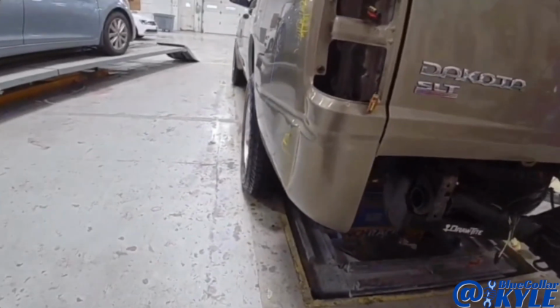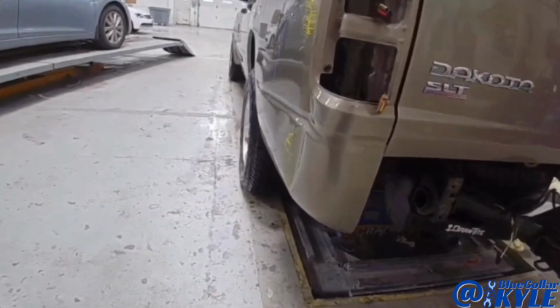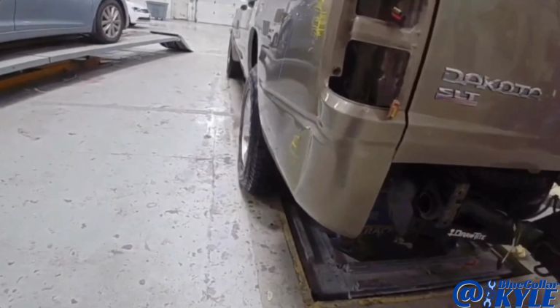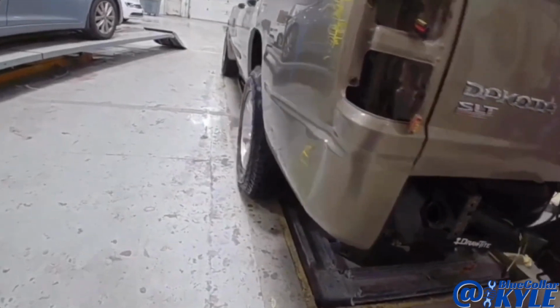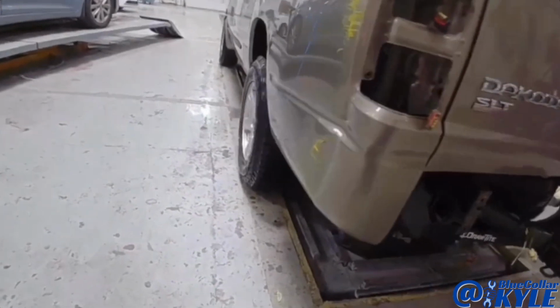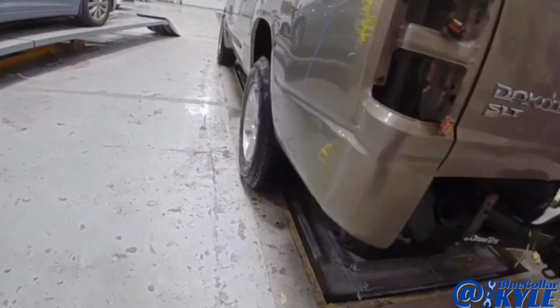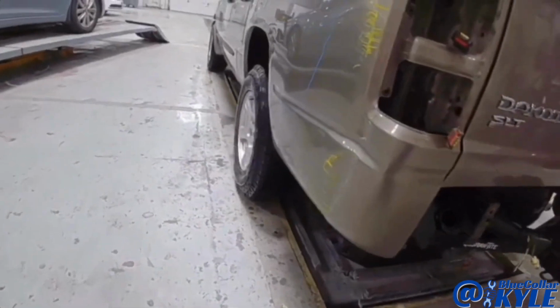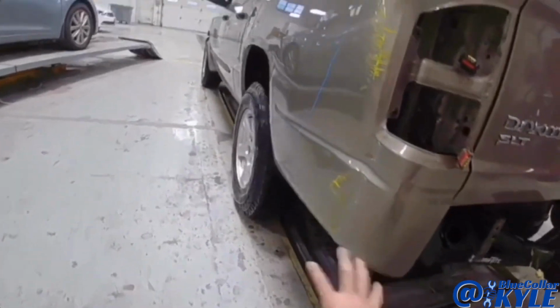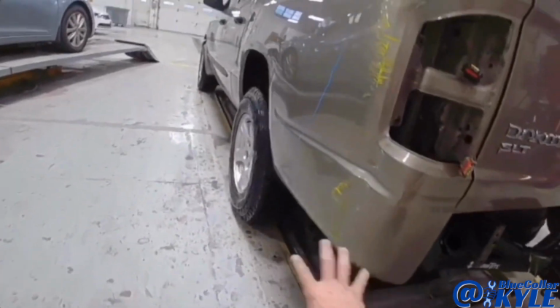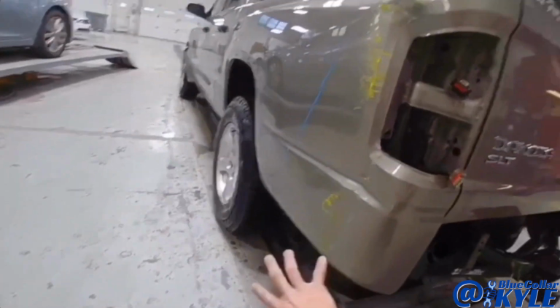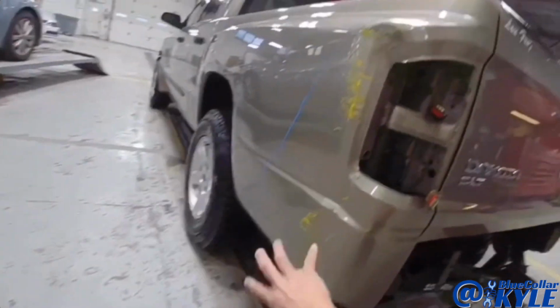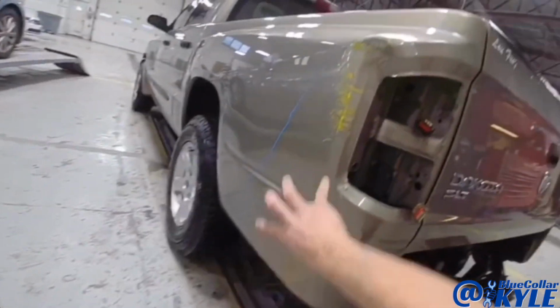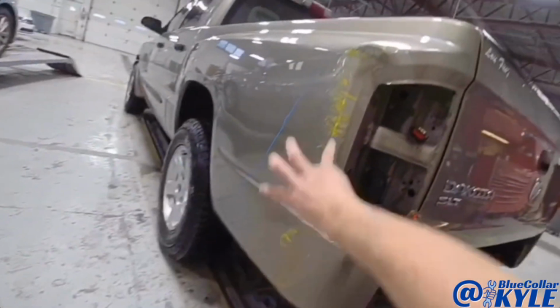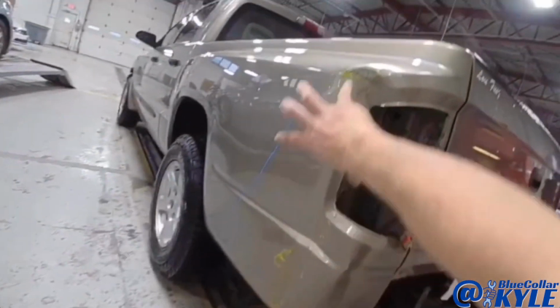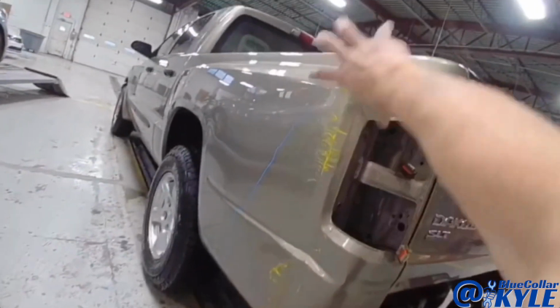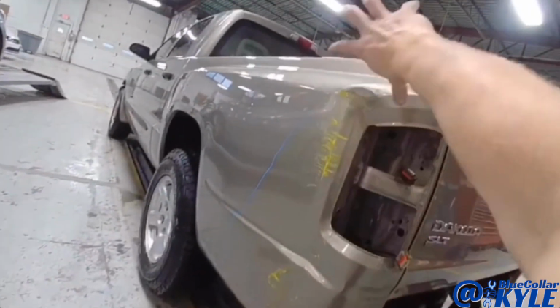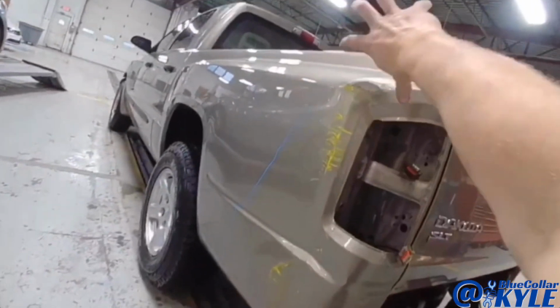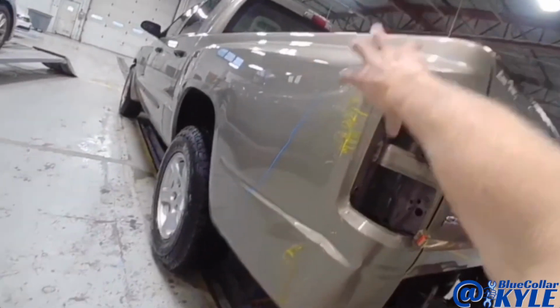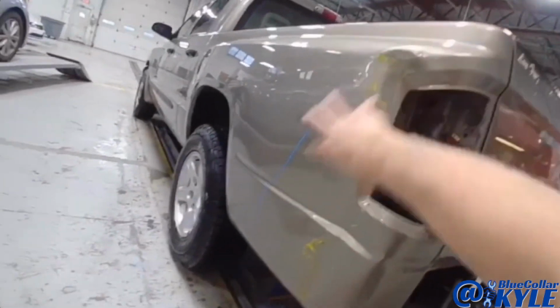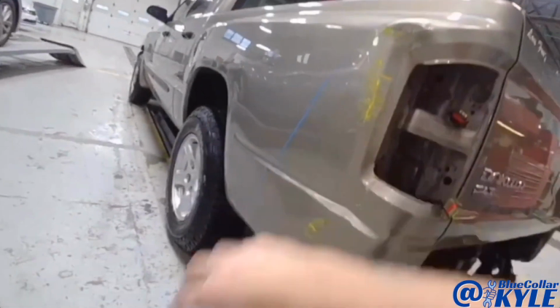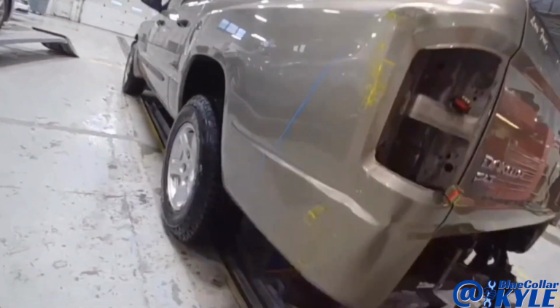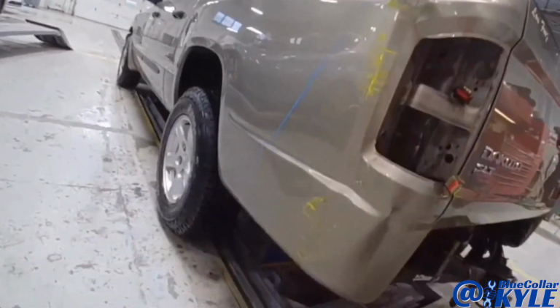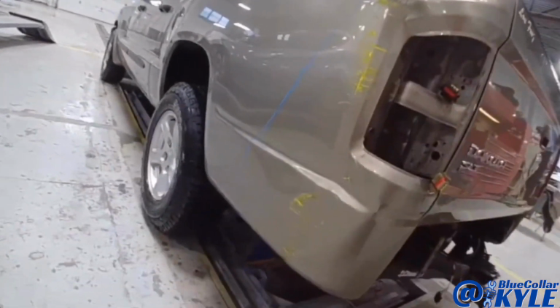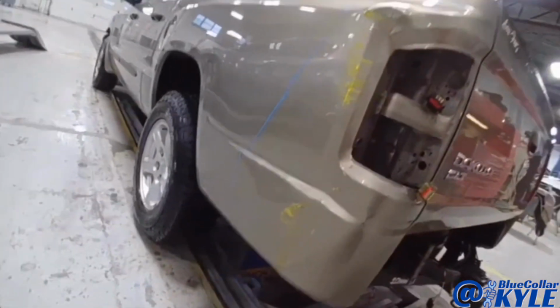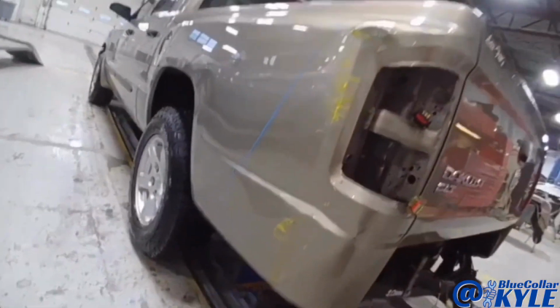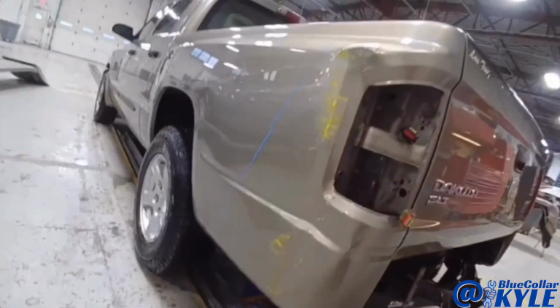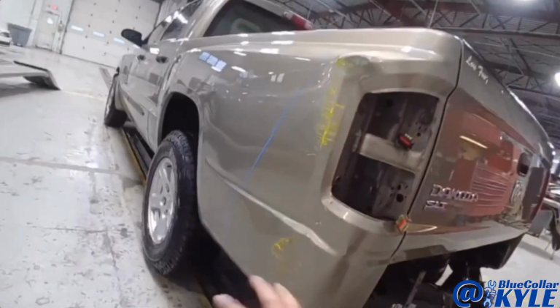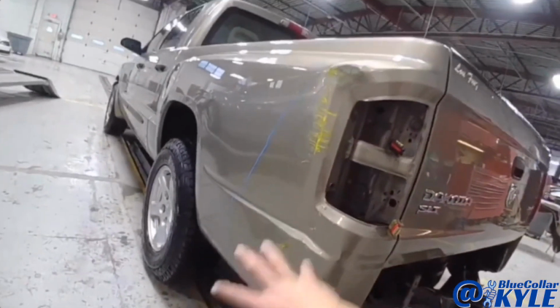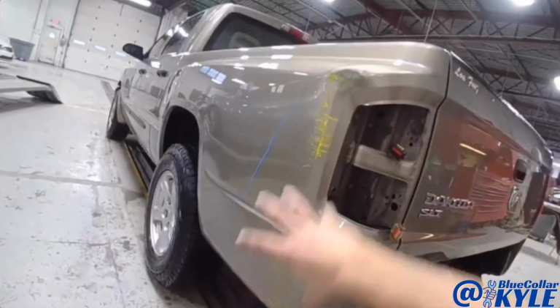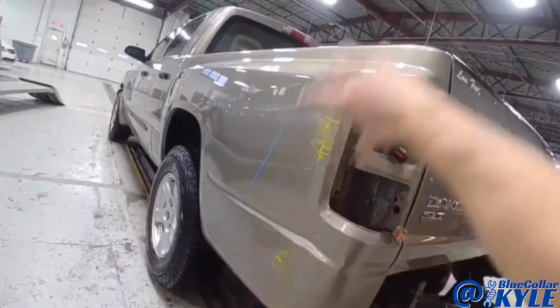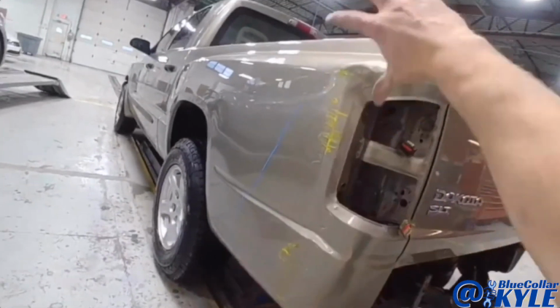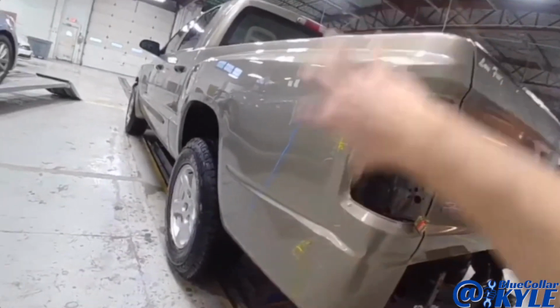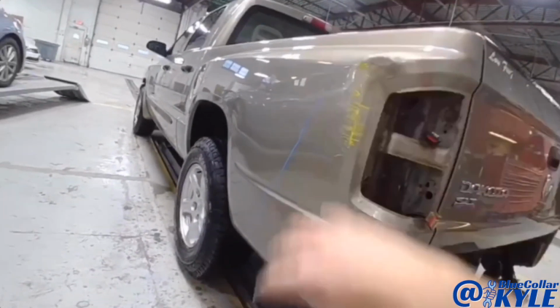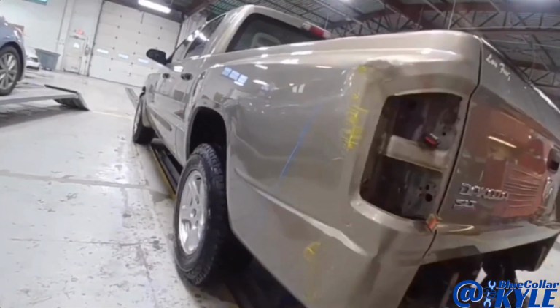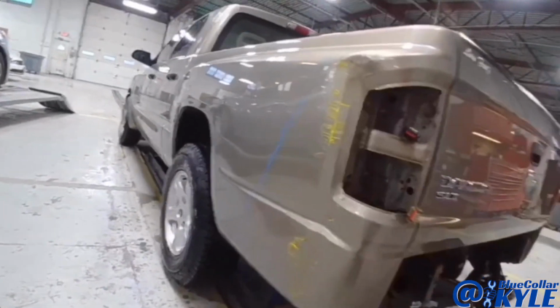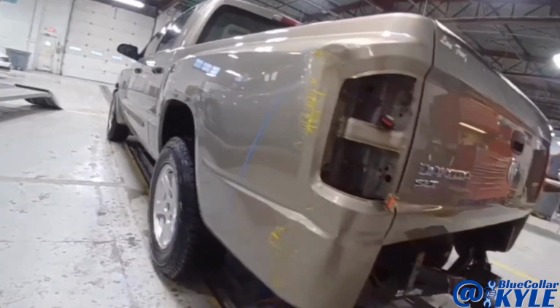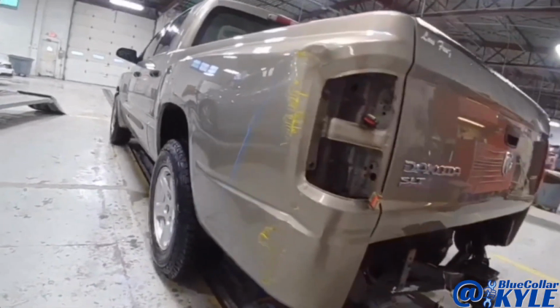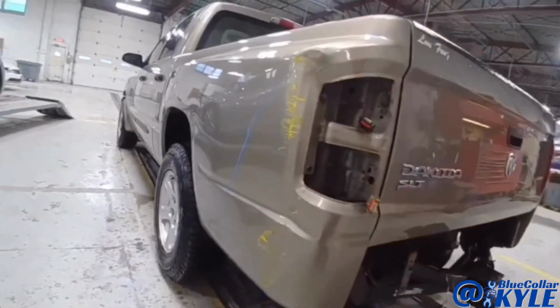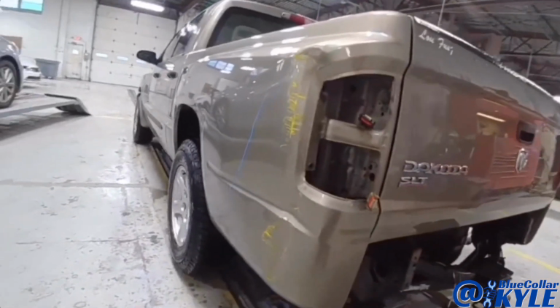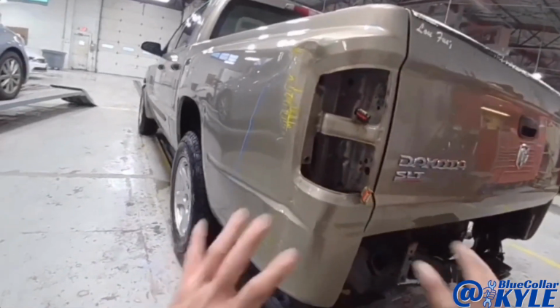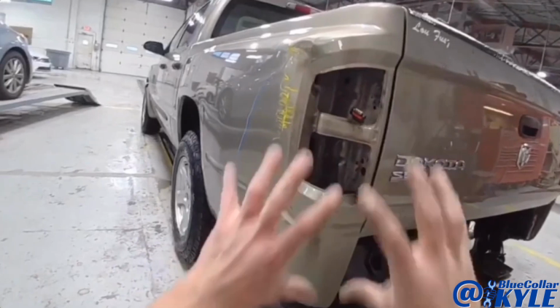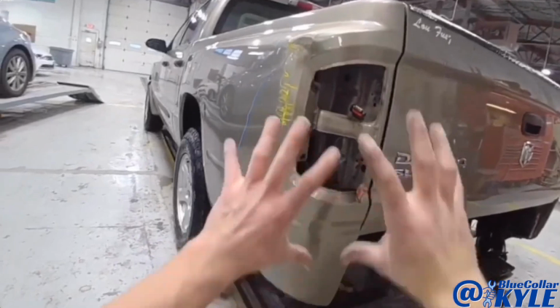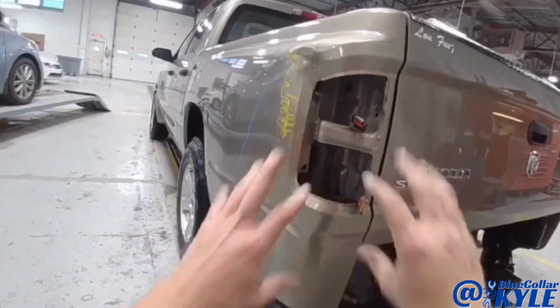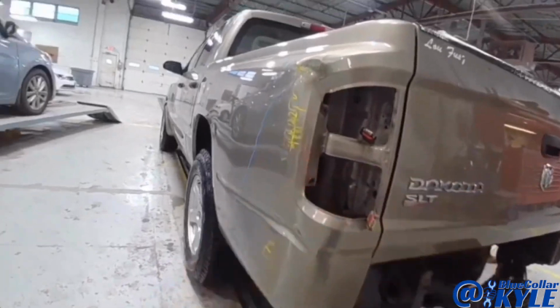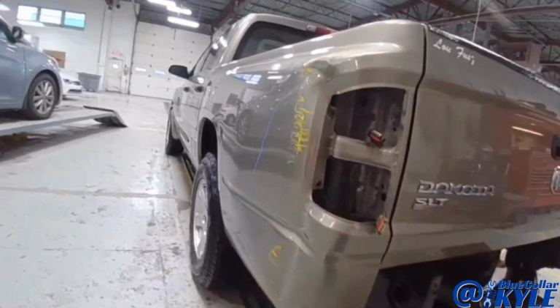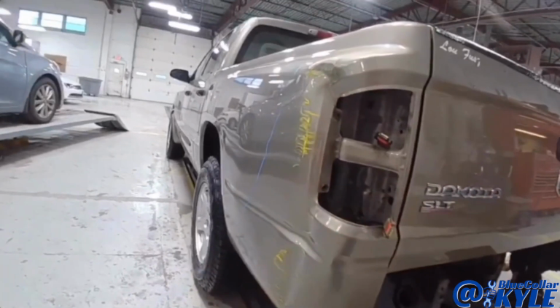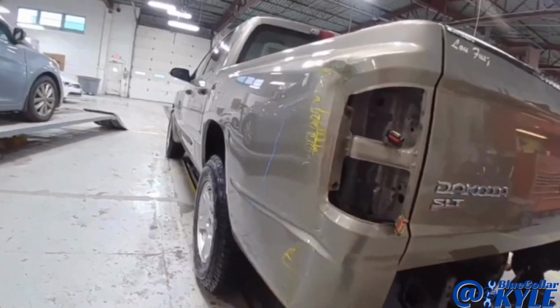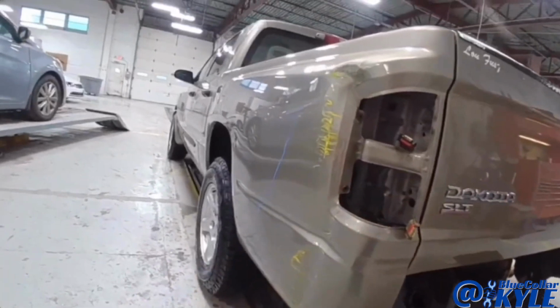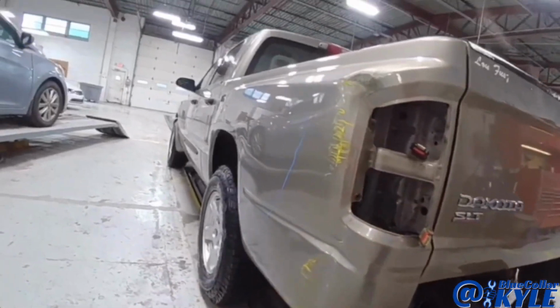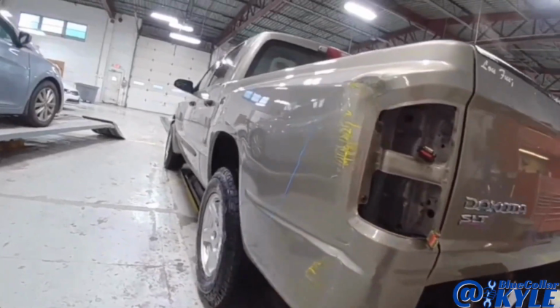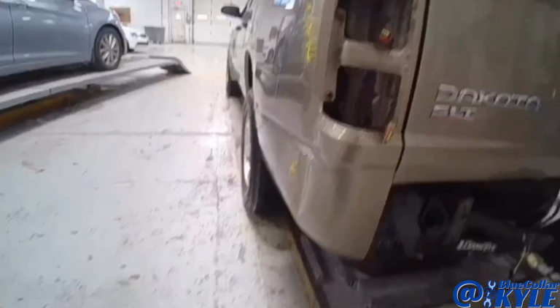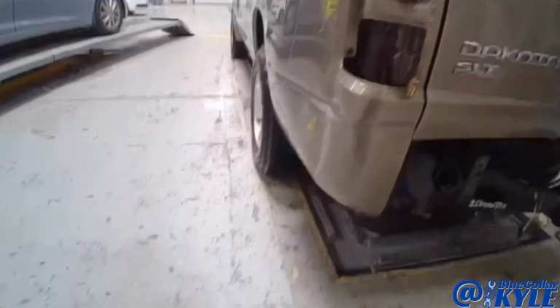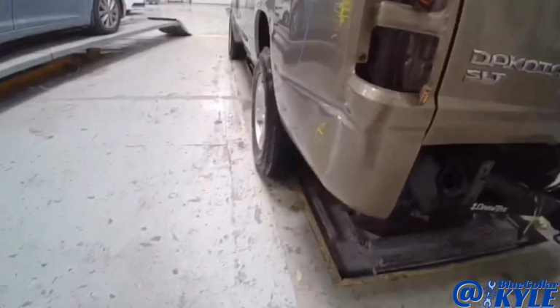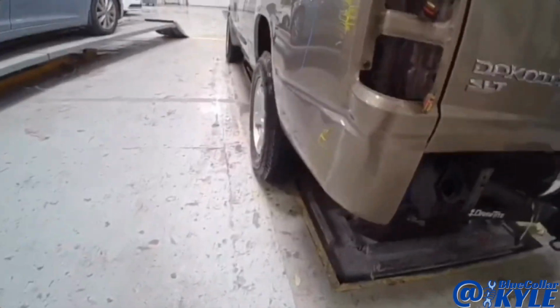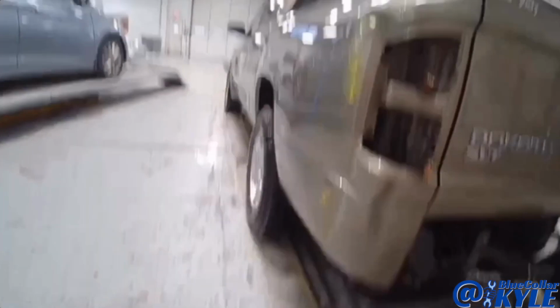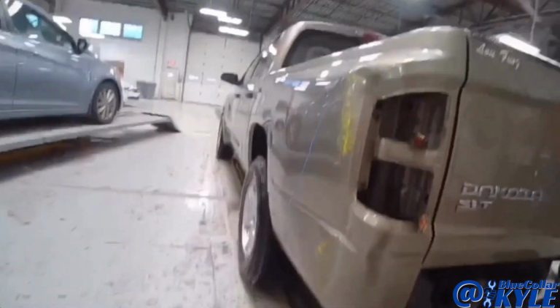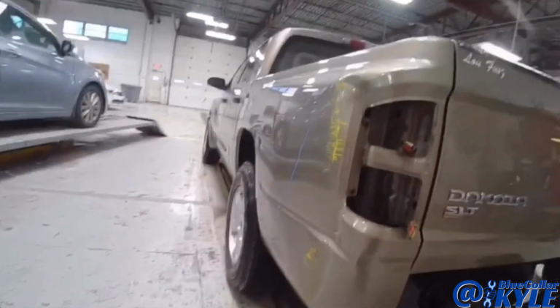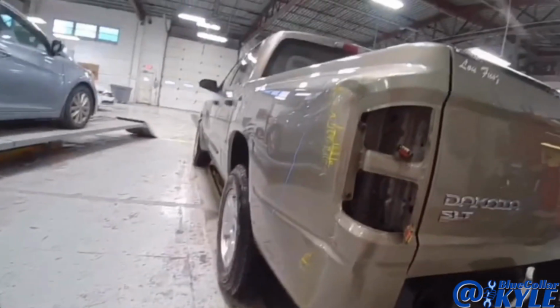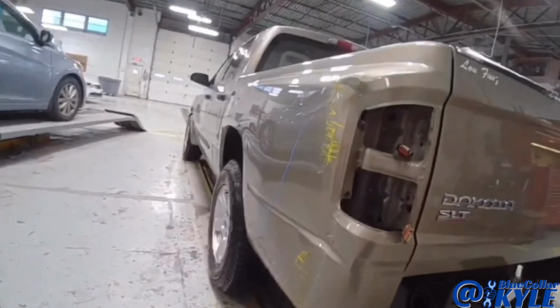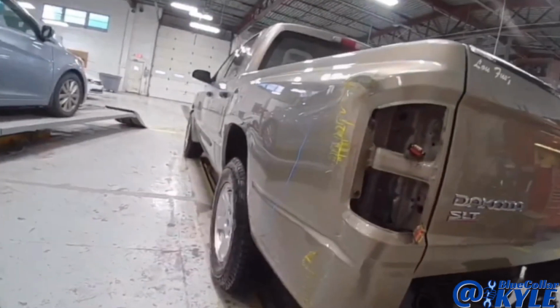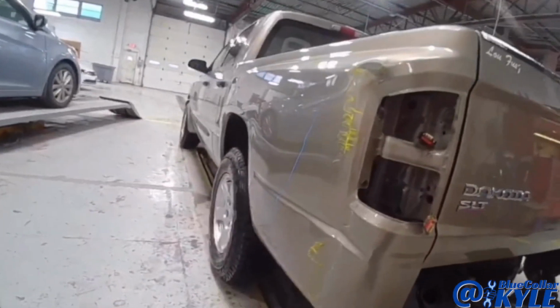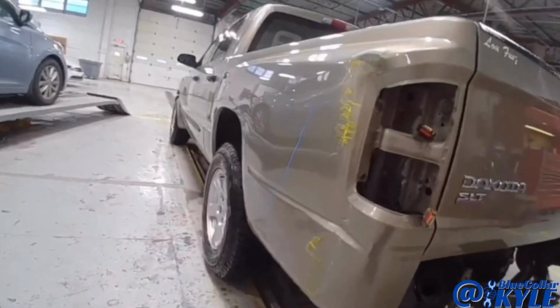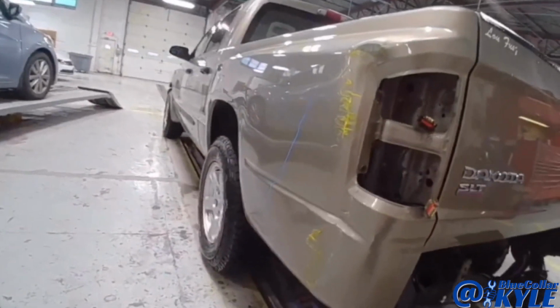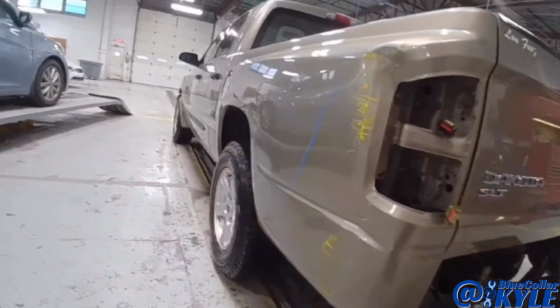I'm going to repair this side. I'm going to start working this metal back into shape, get the taillight to fit, and get this one fixed up.